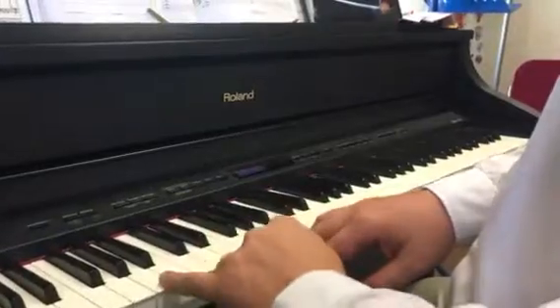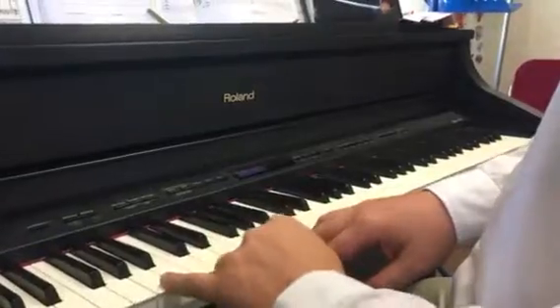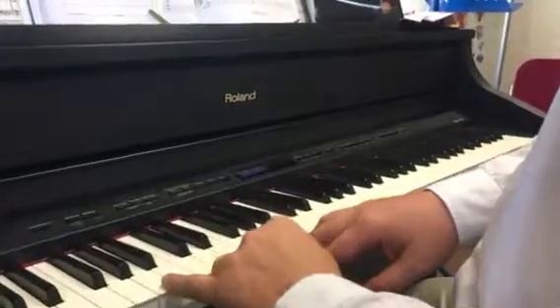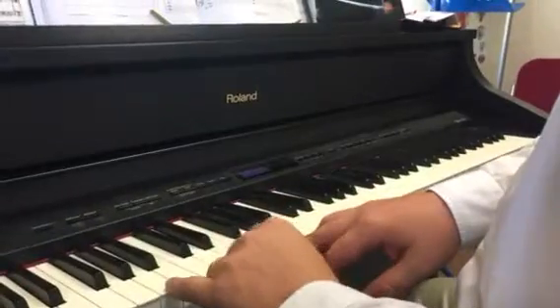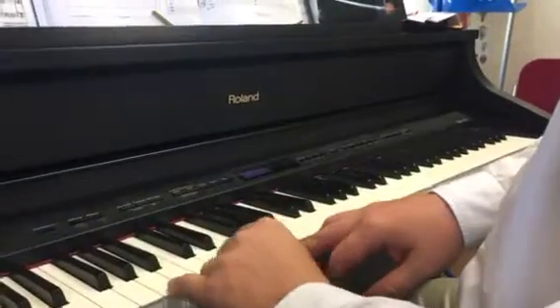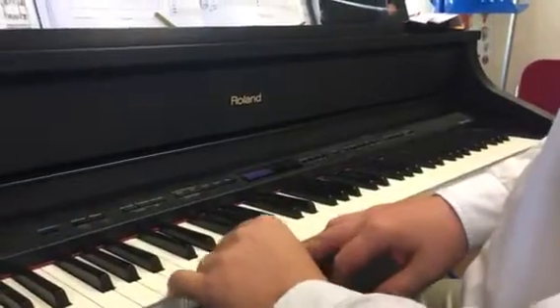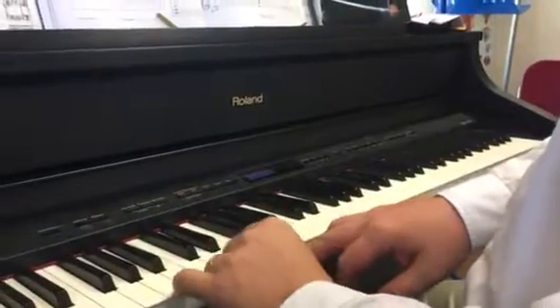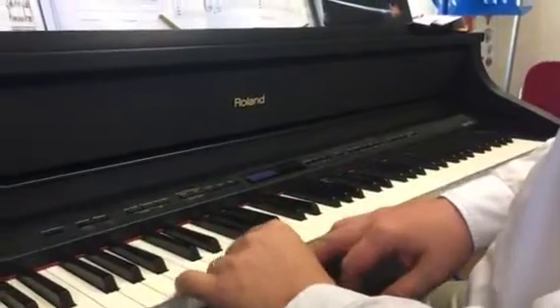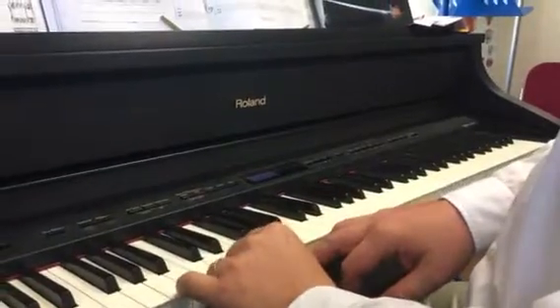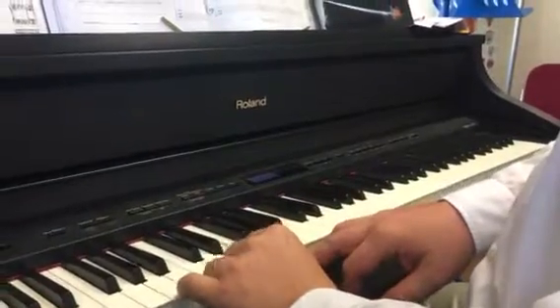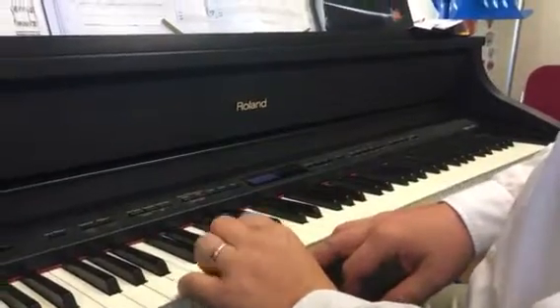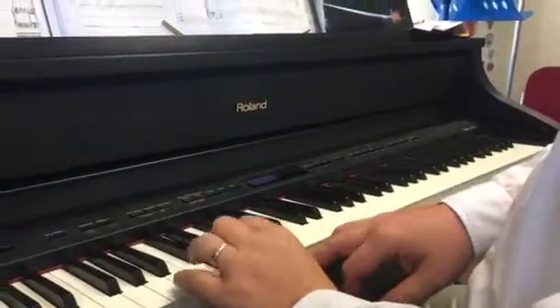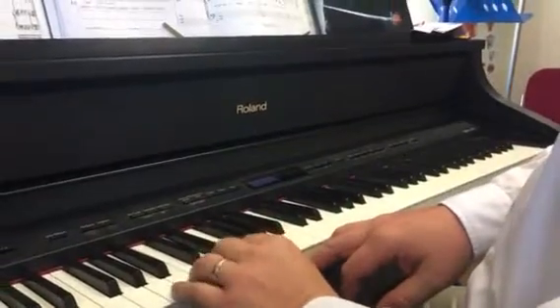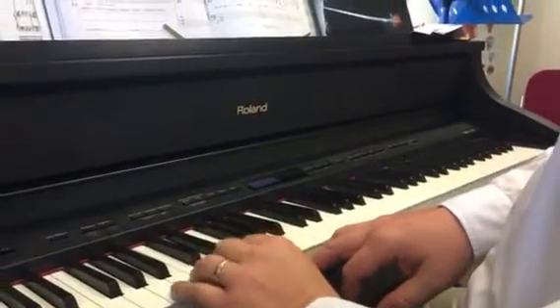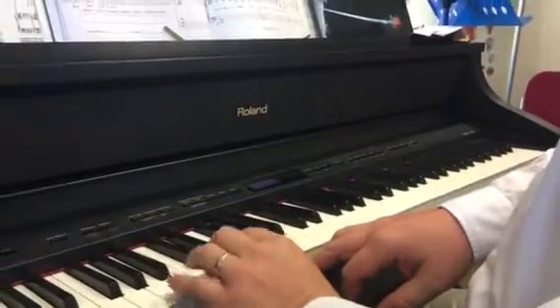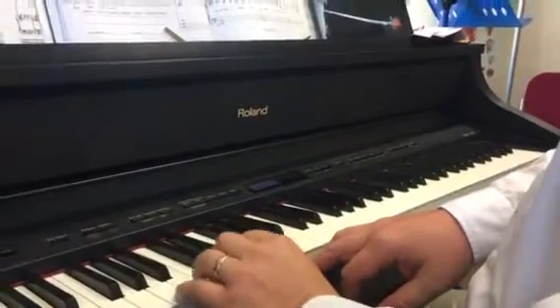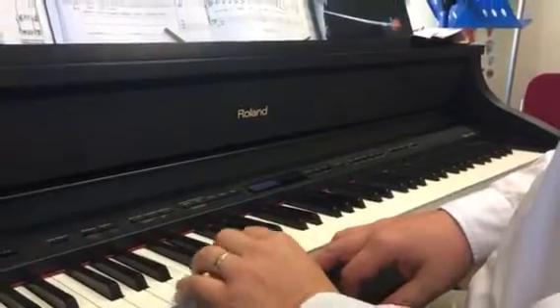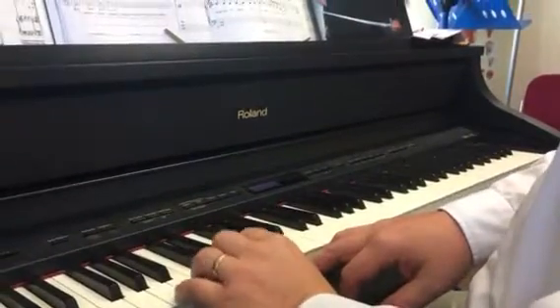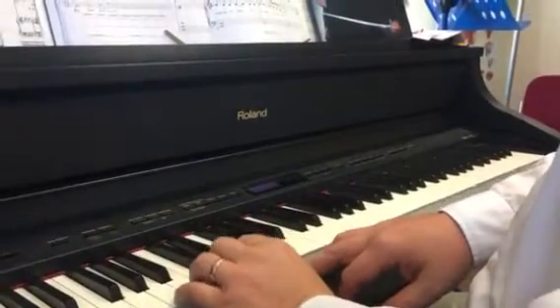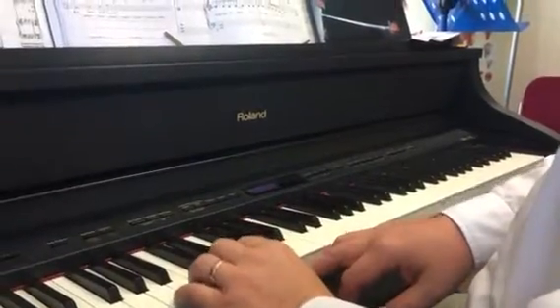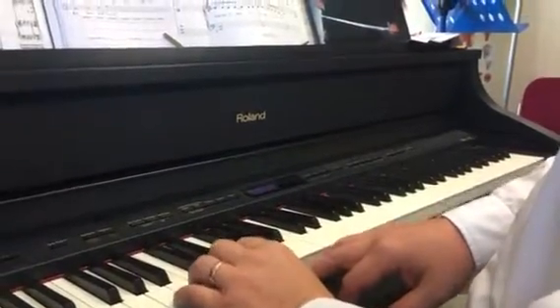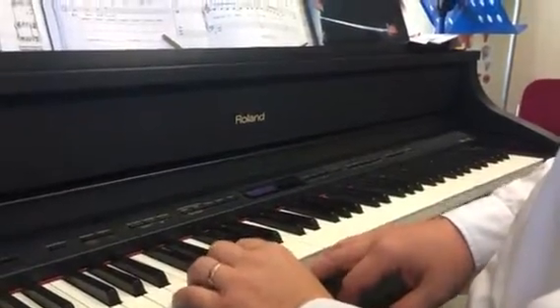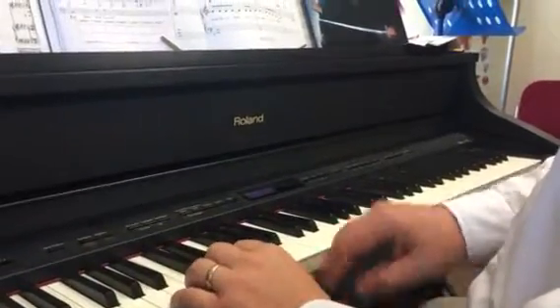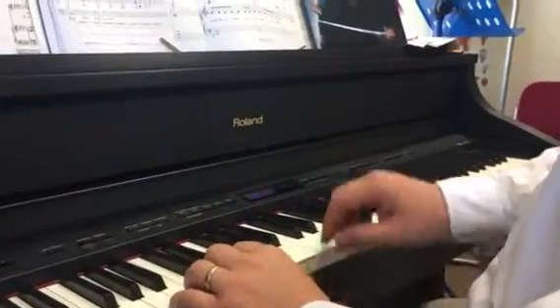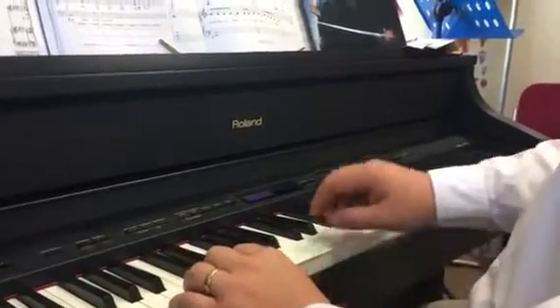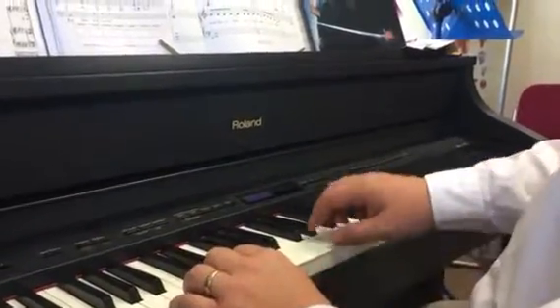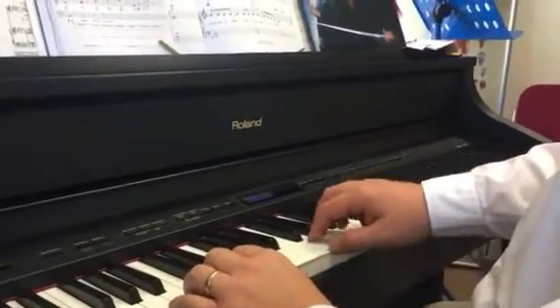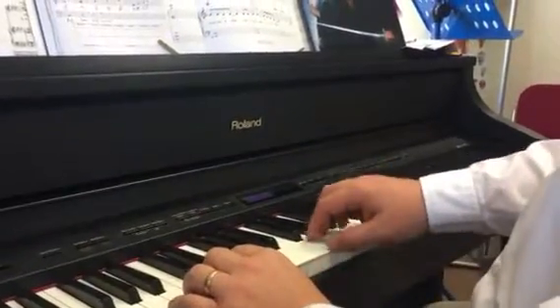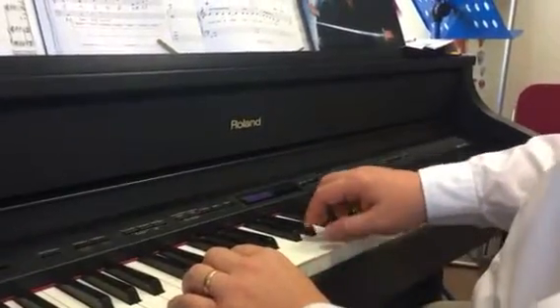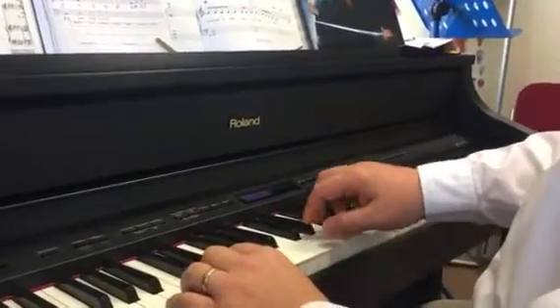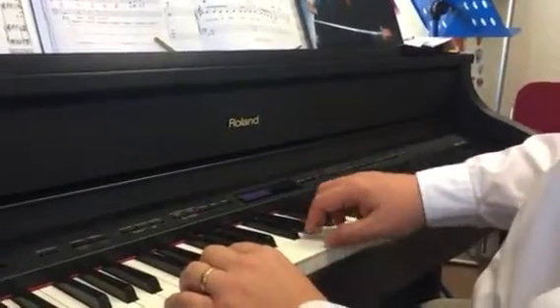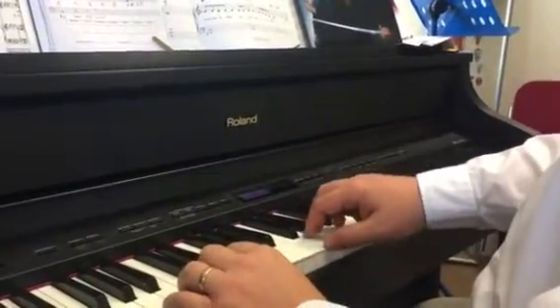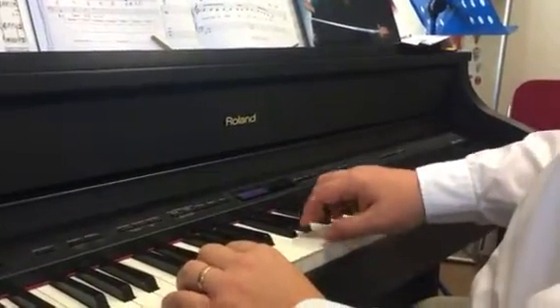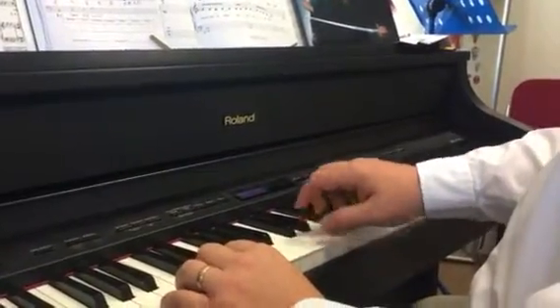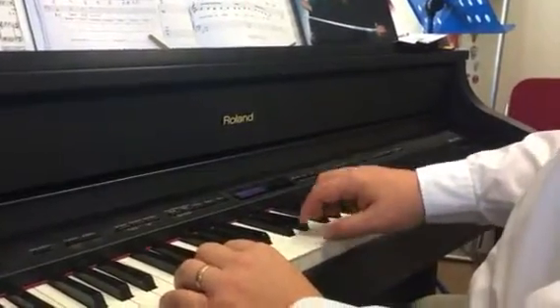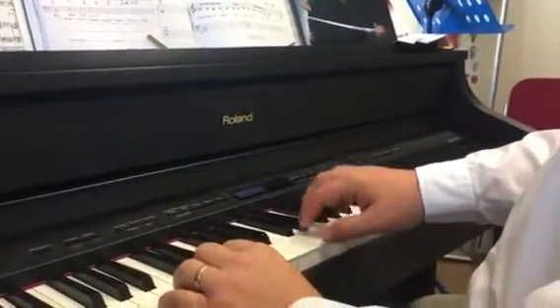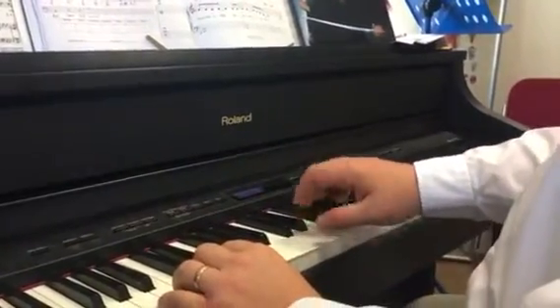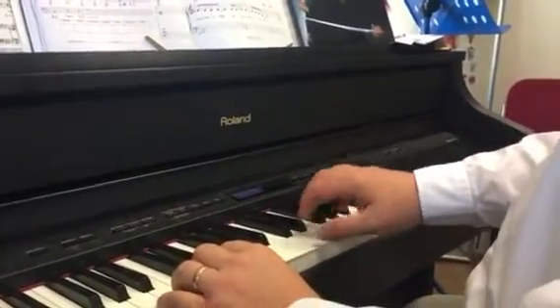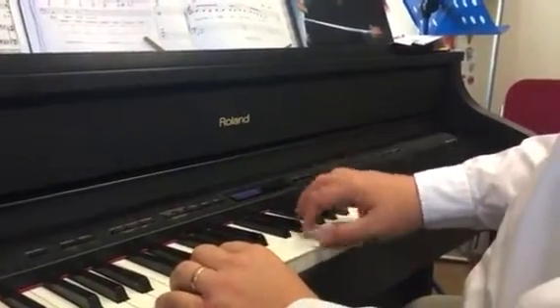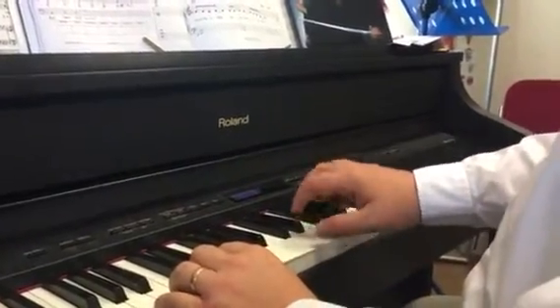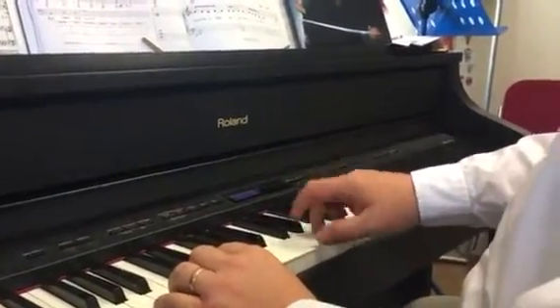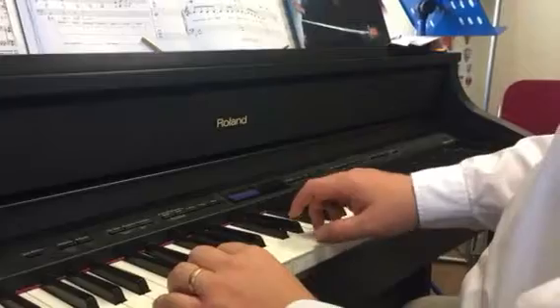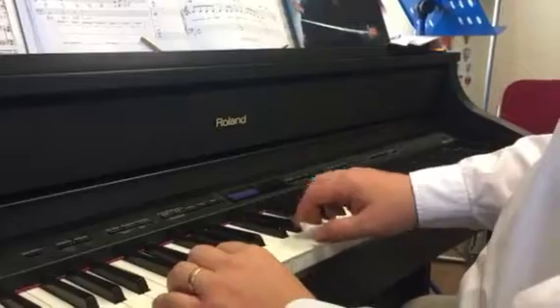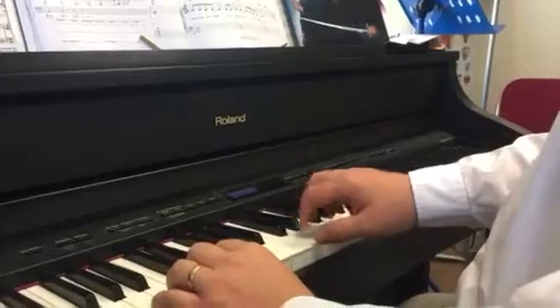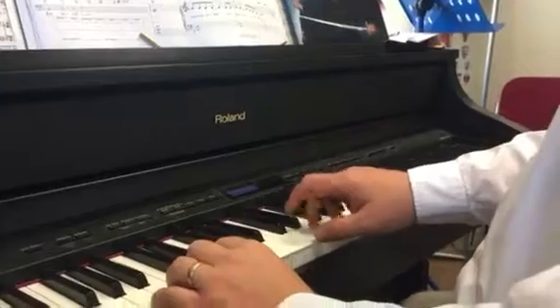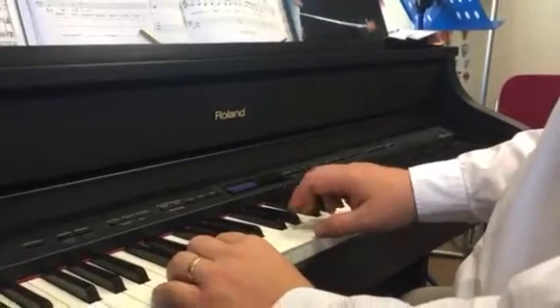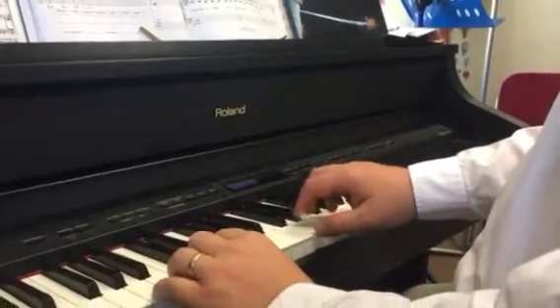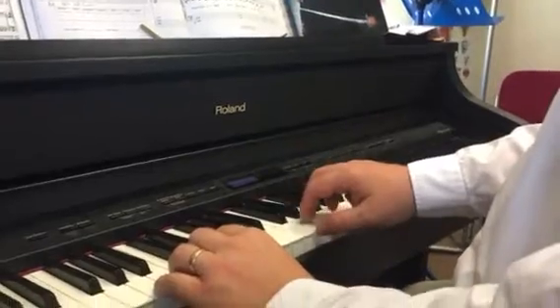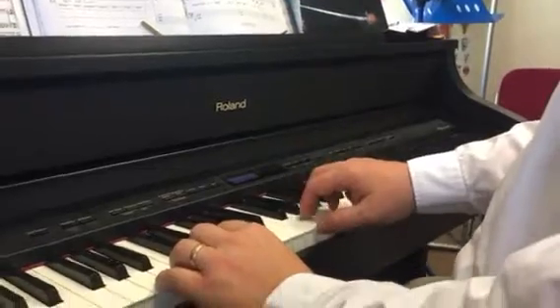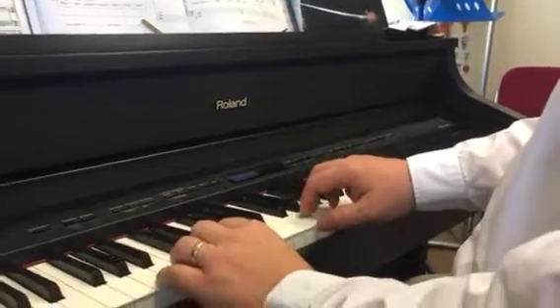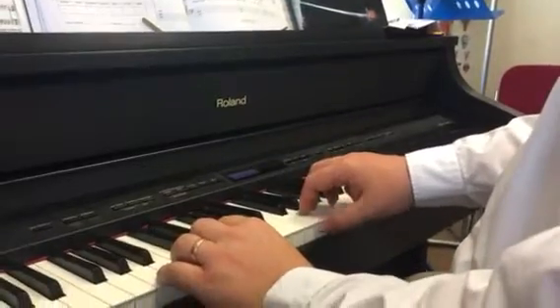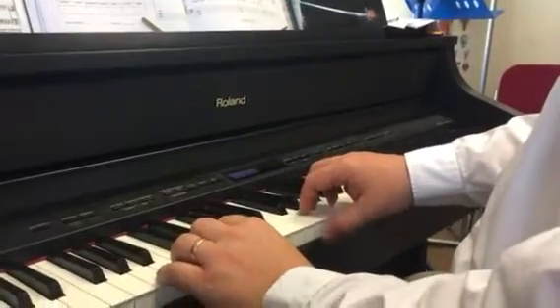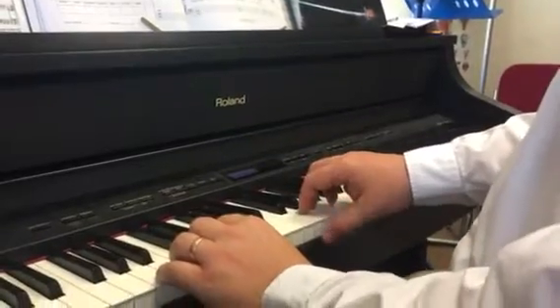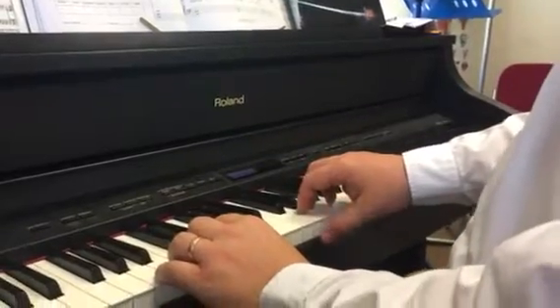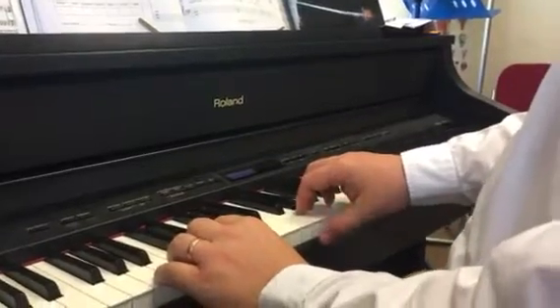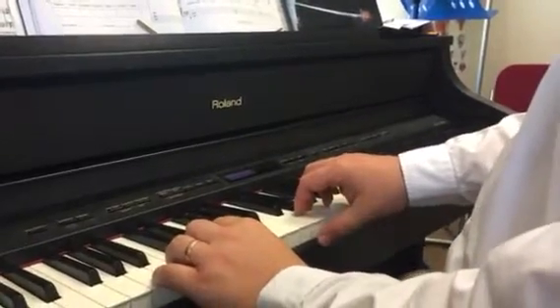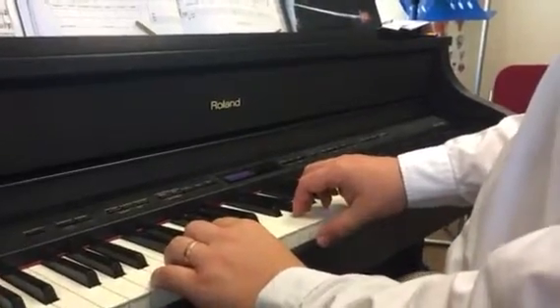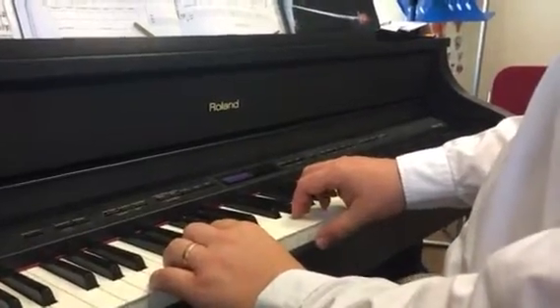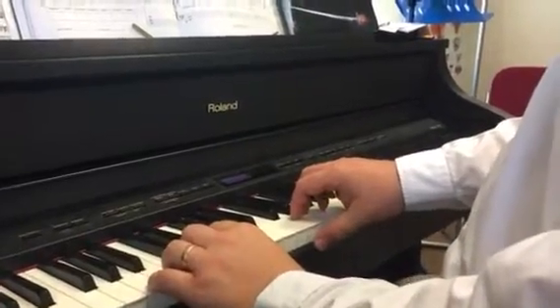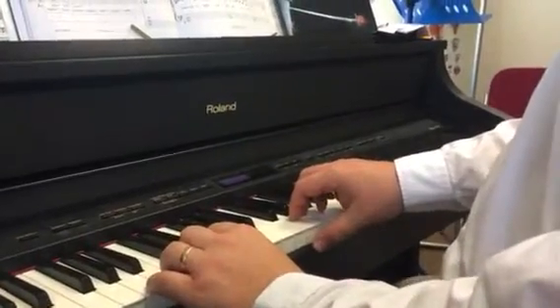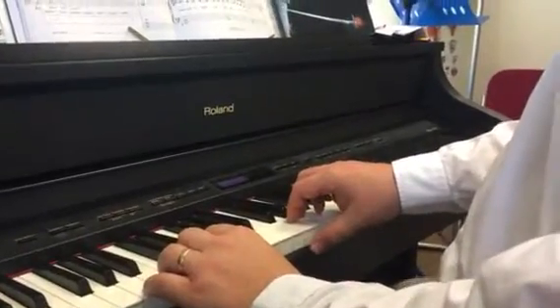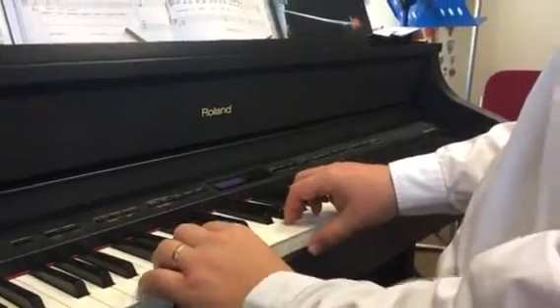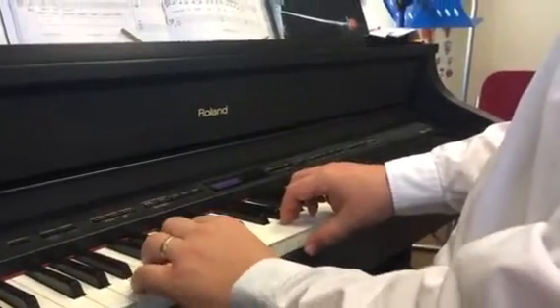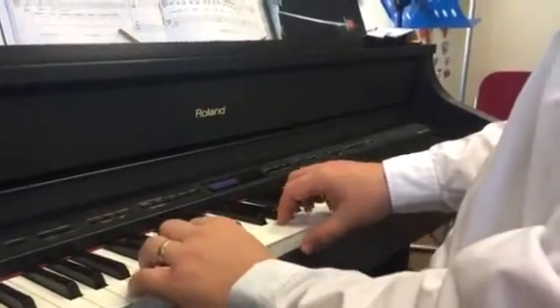A and E for your little finger and your thumb. We're starting there on D and E with your right hand.